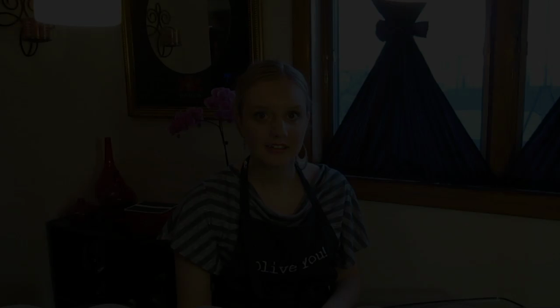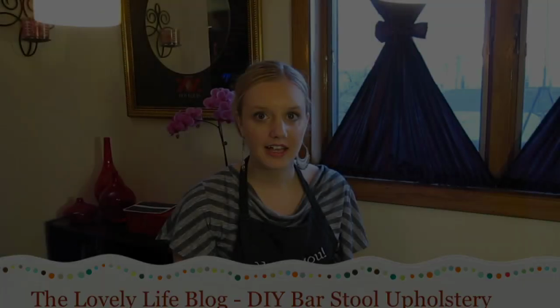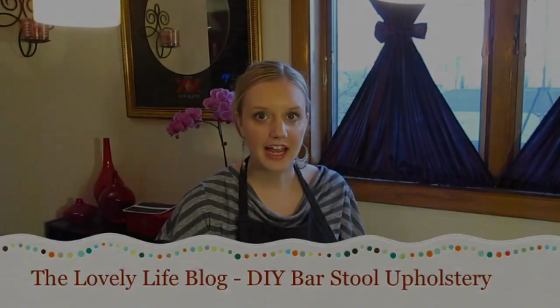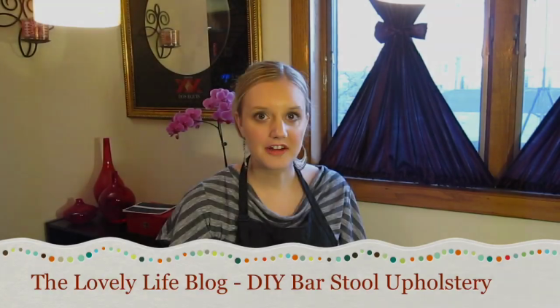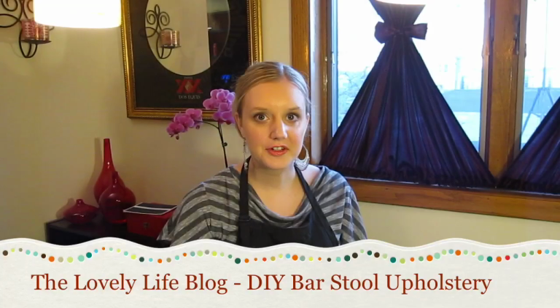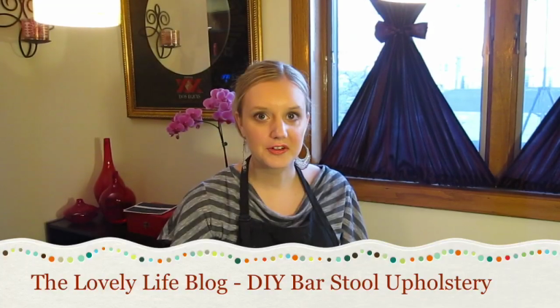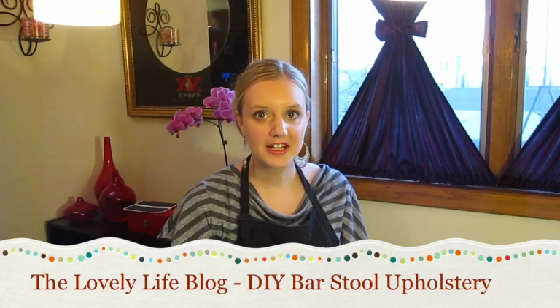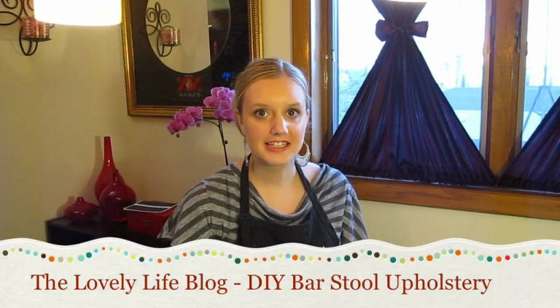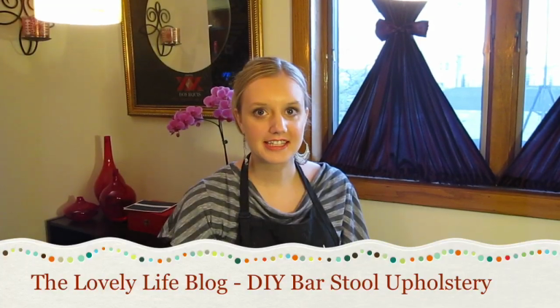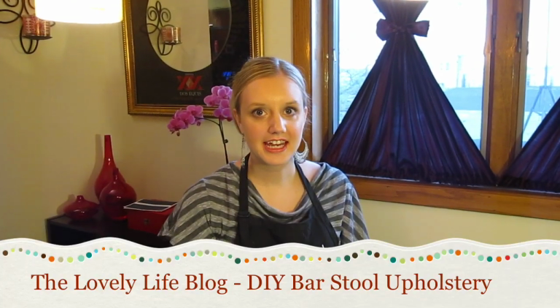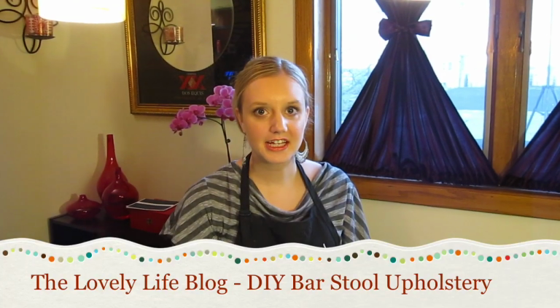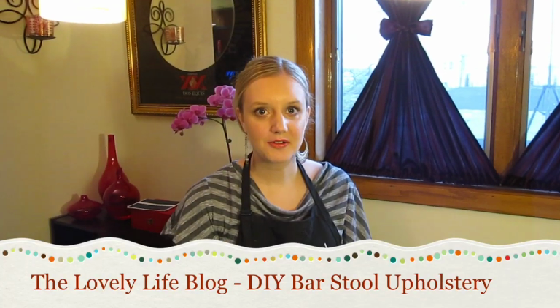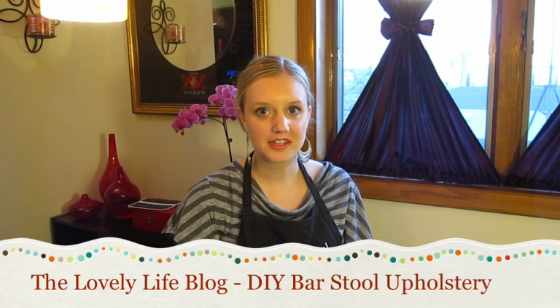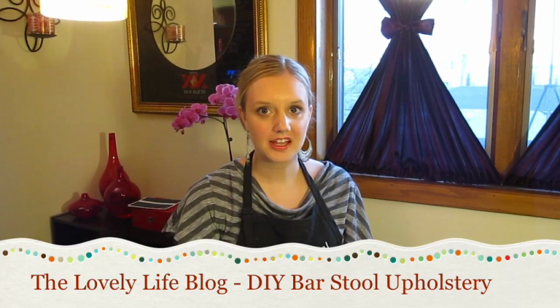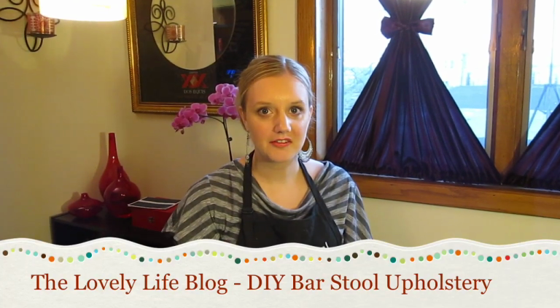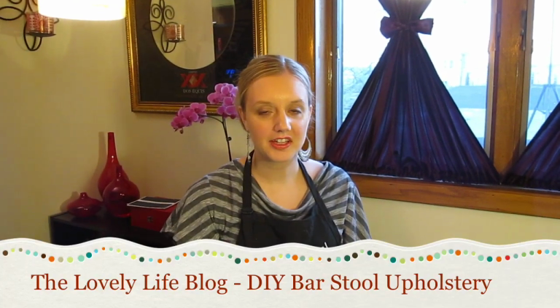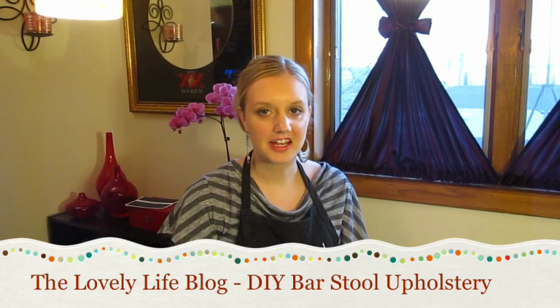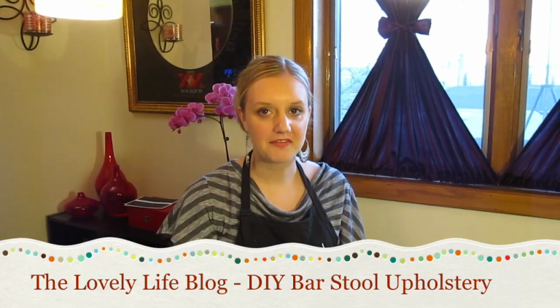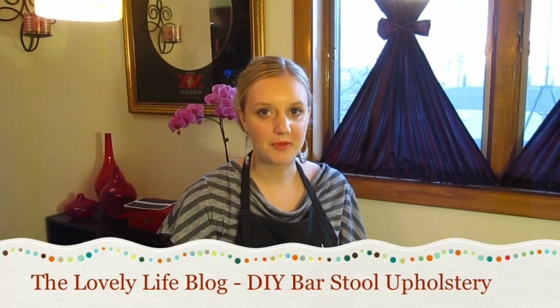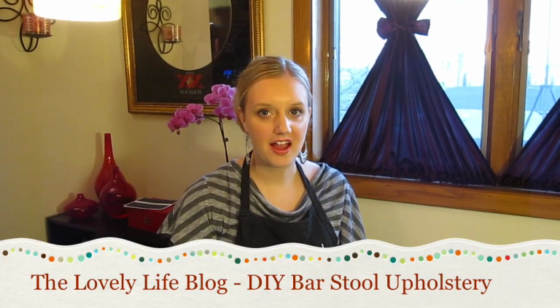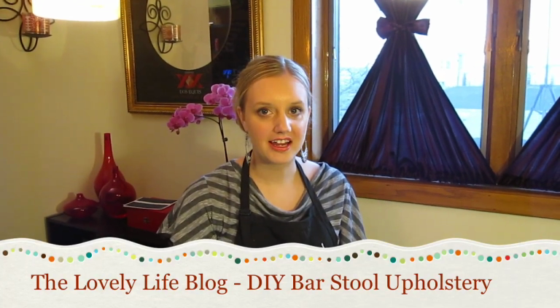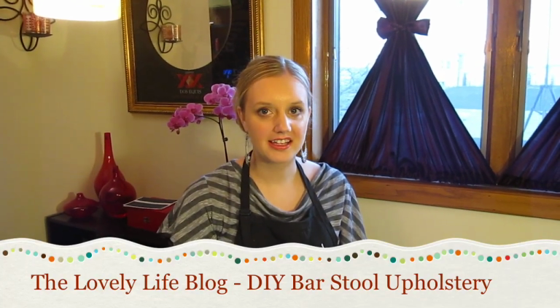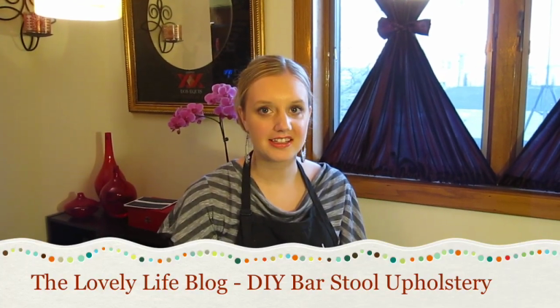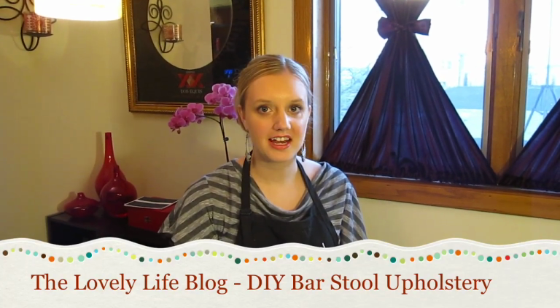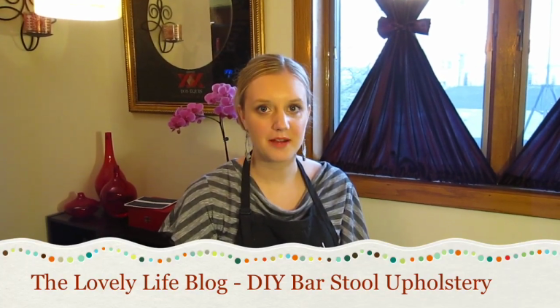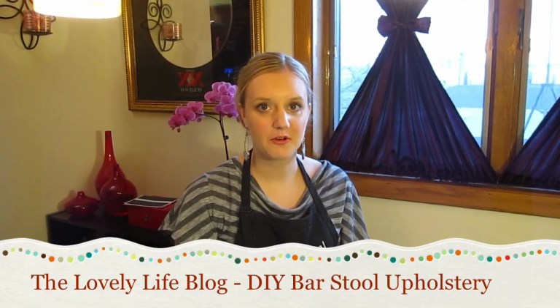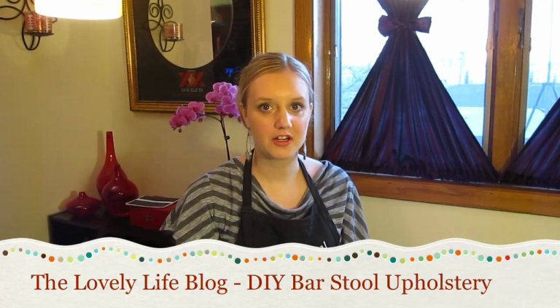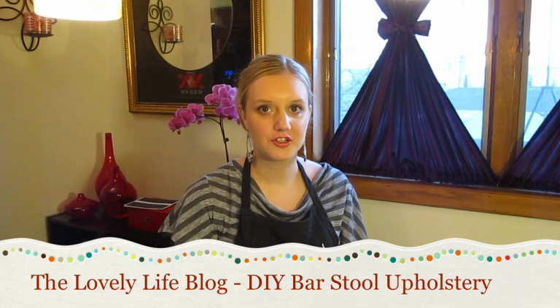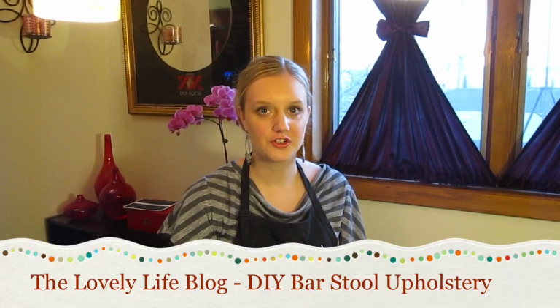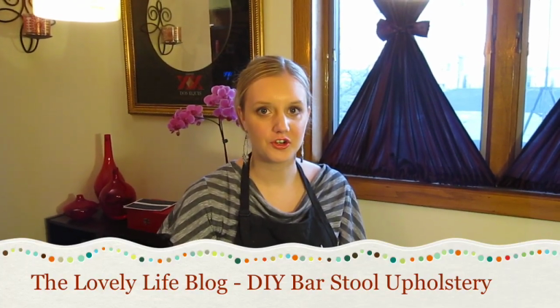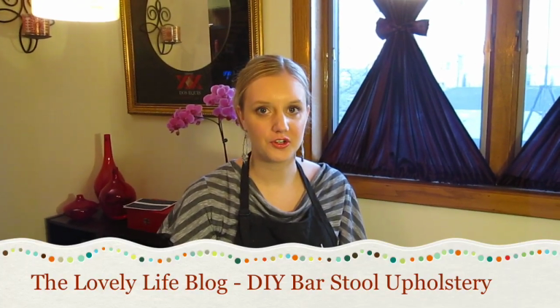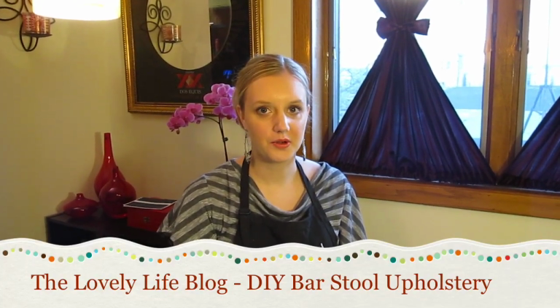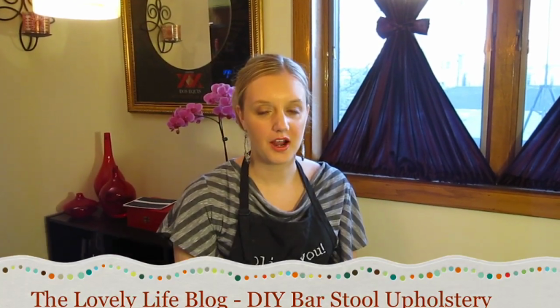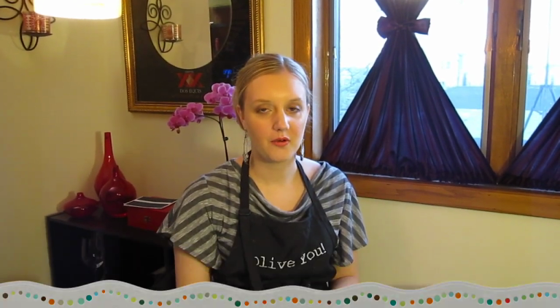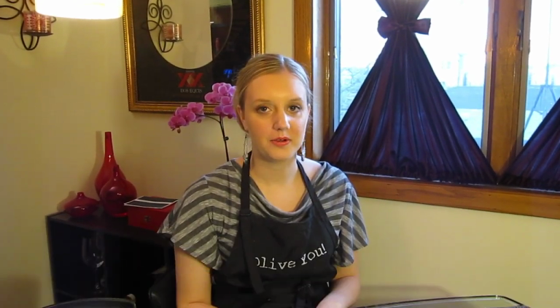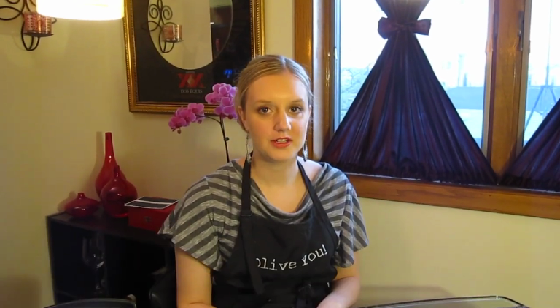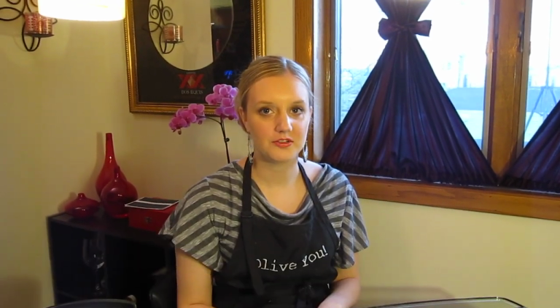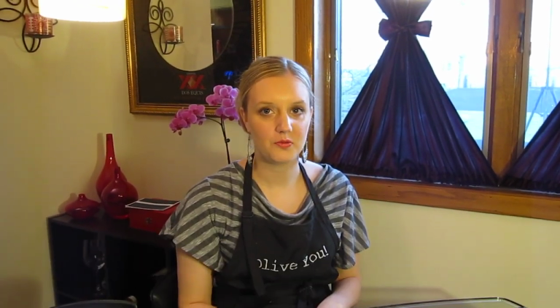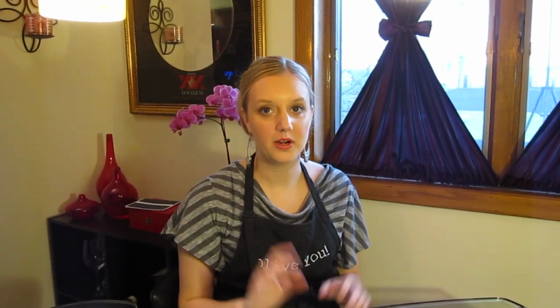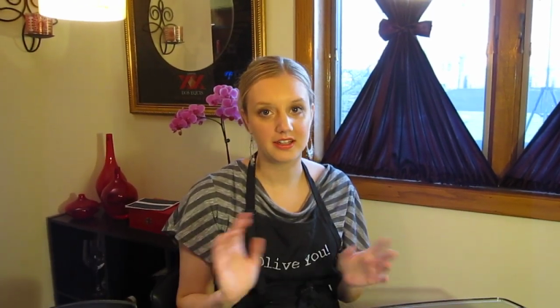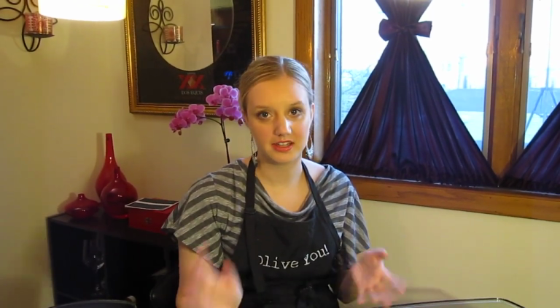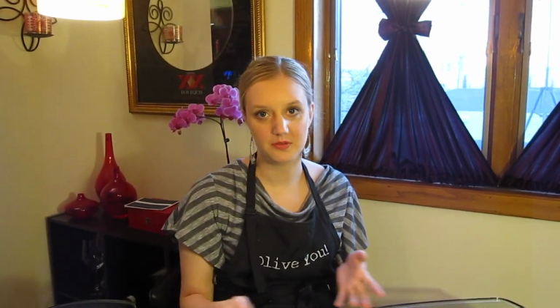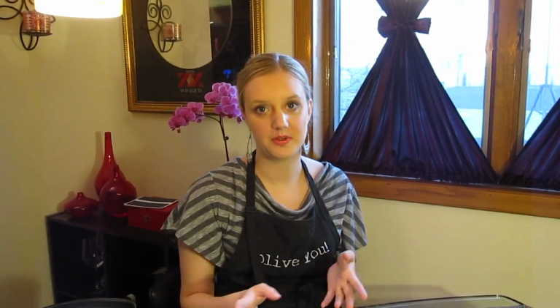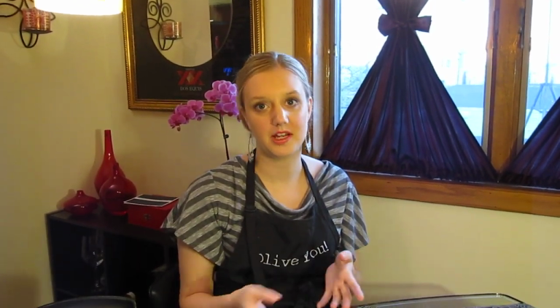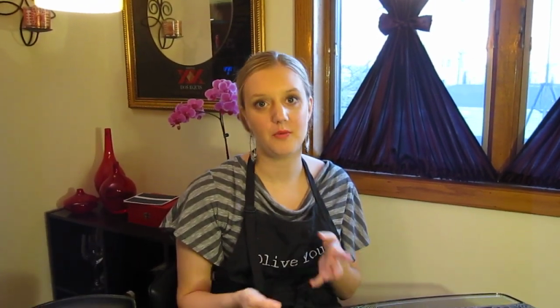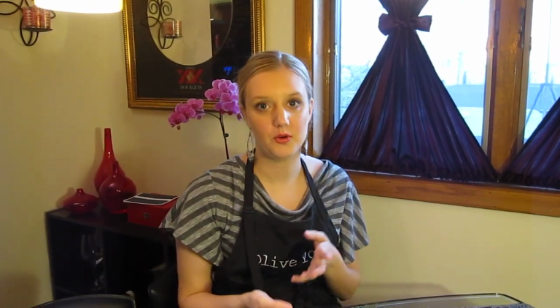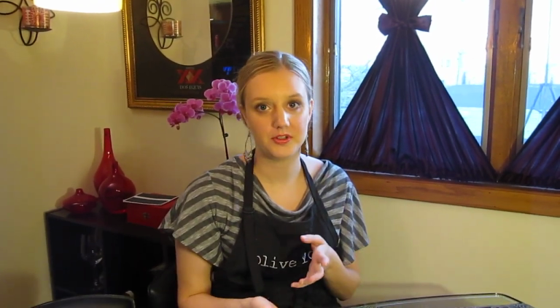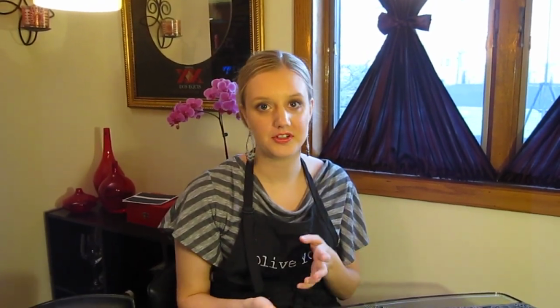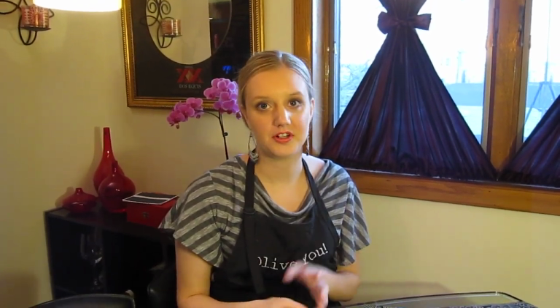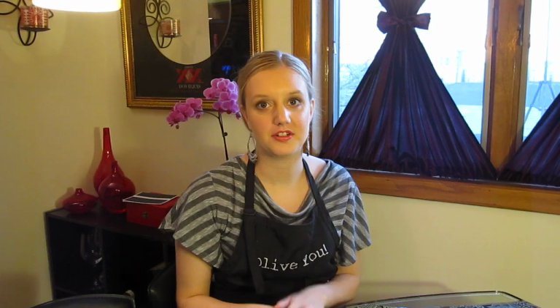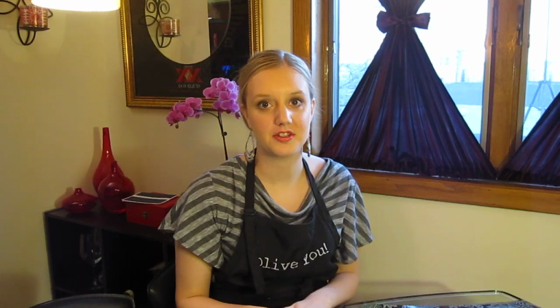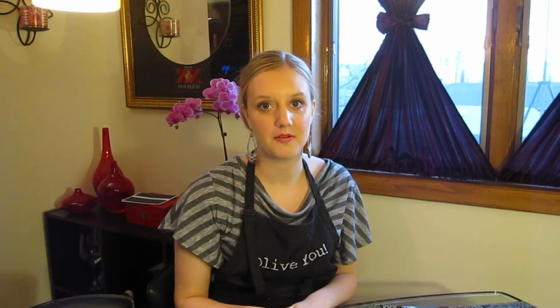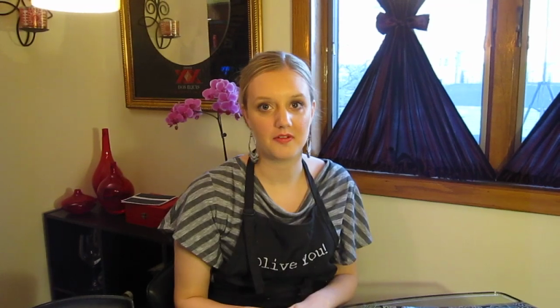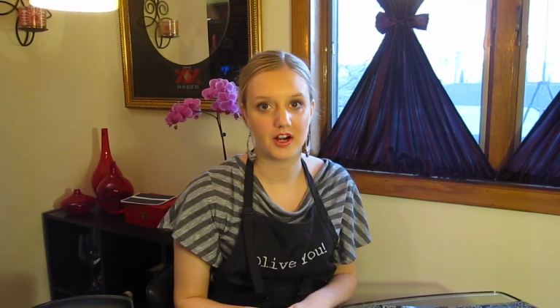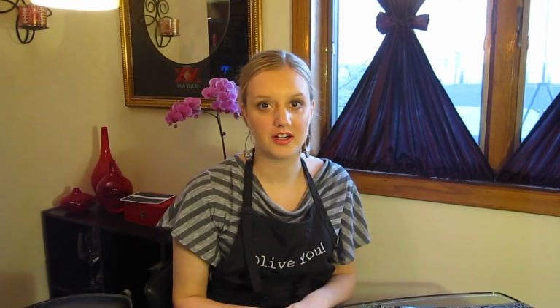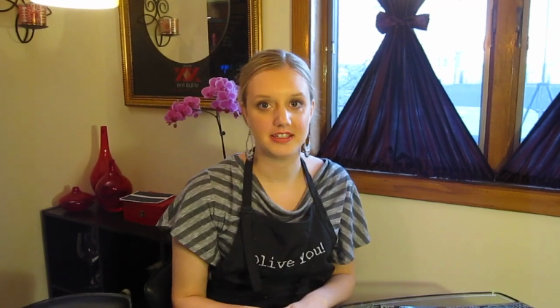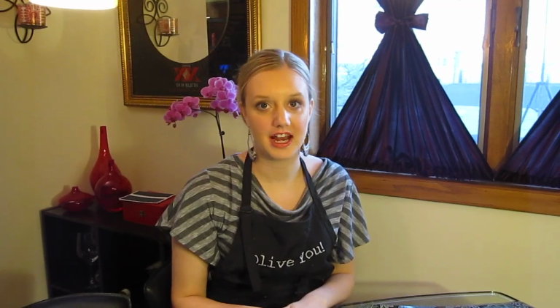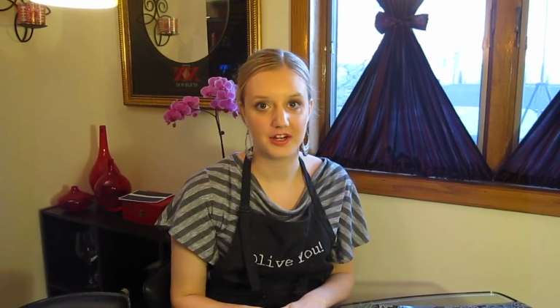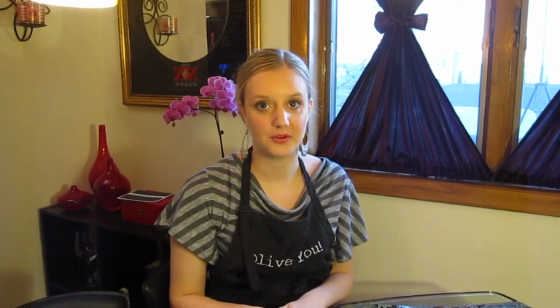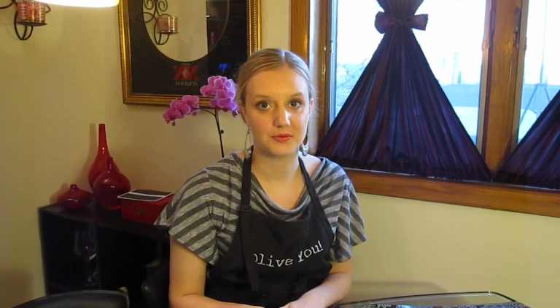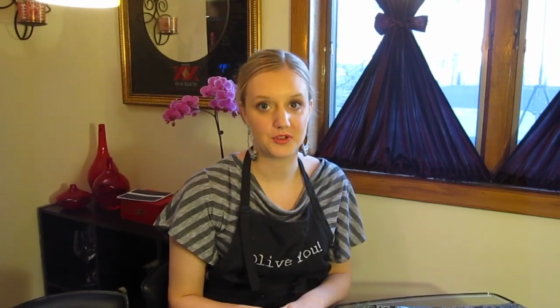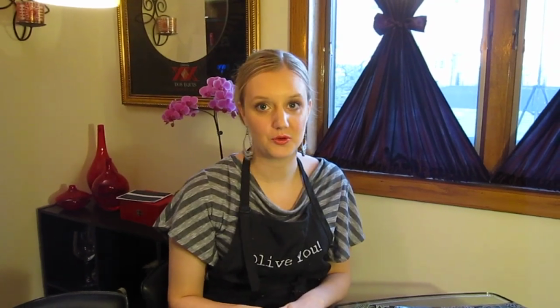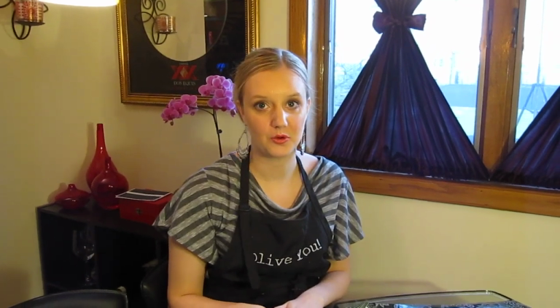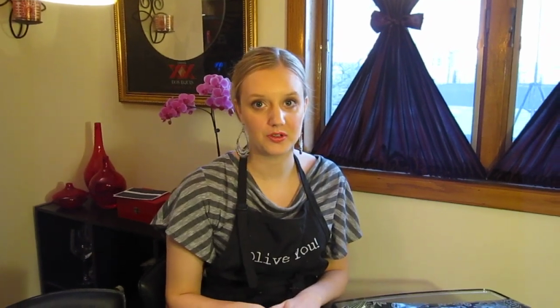Hi everyone, it's Katie with the Lovely Life Blog, and today I'm going to show you how we quickly re-upholstered some of our dining room stools.